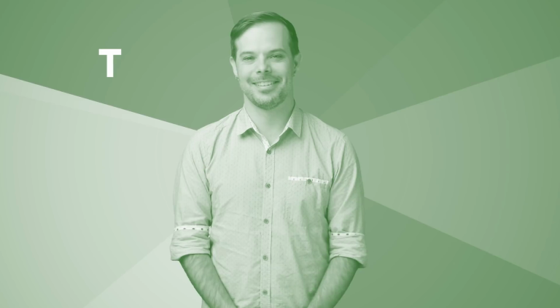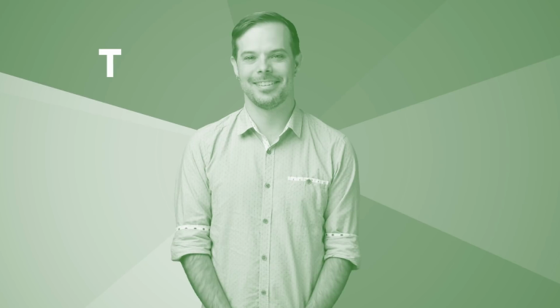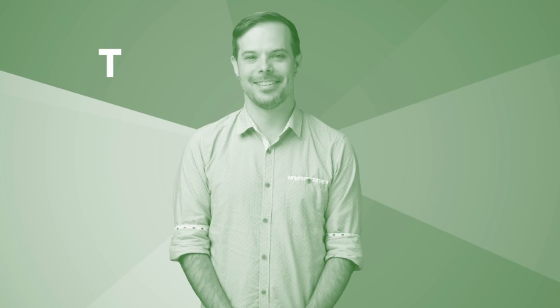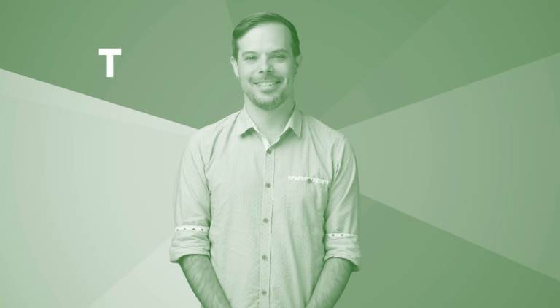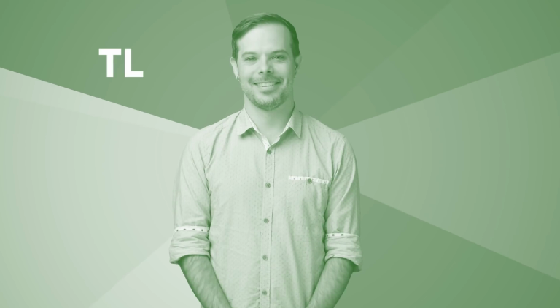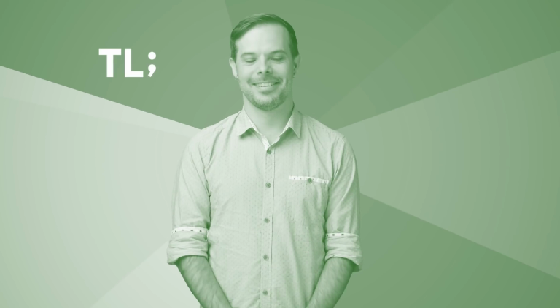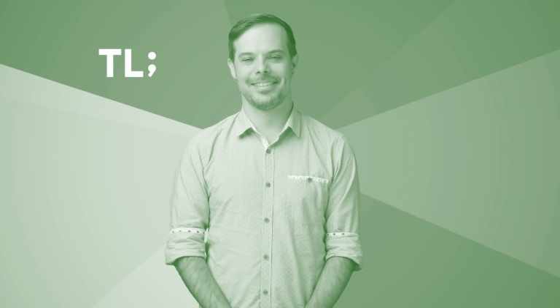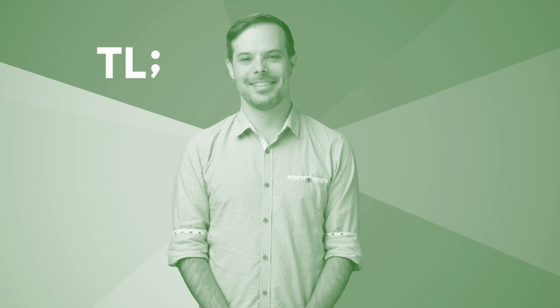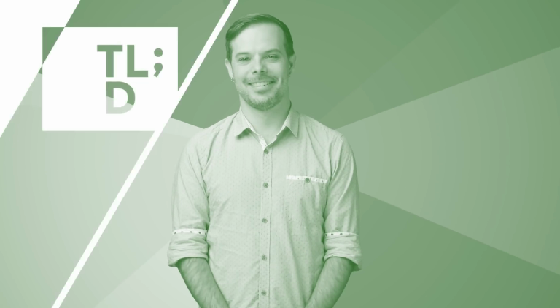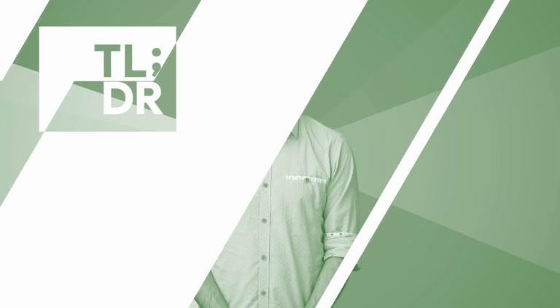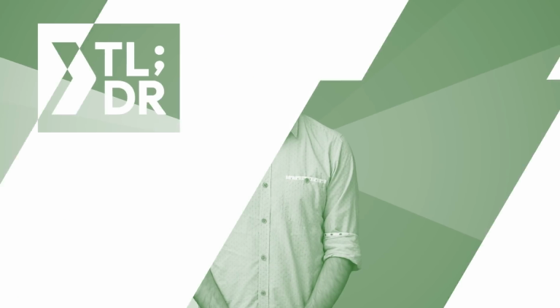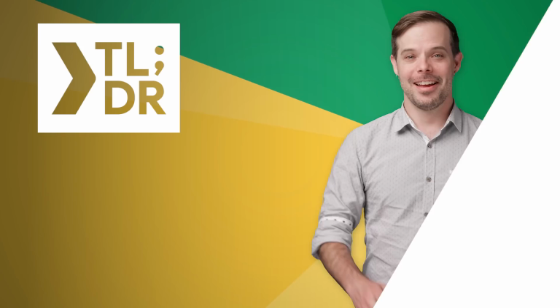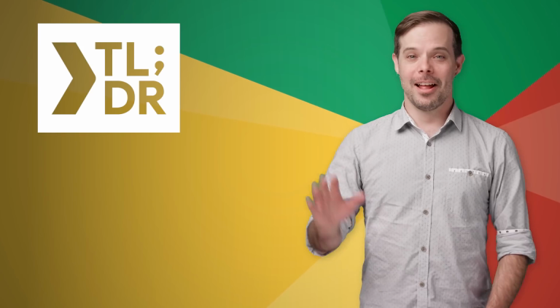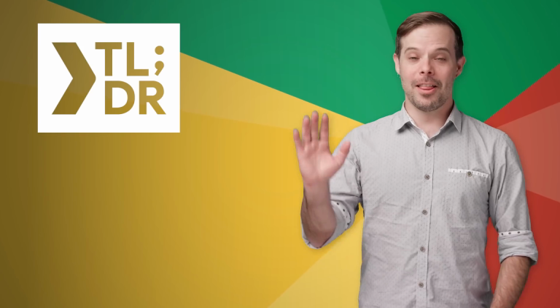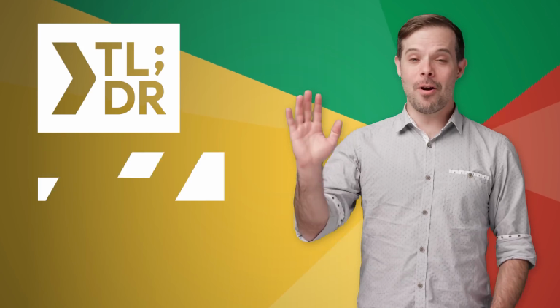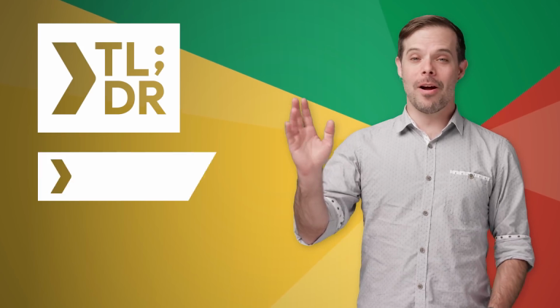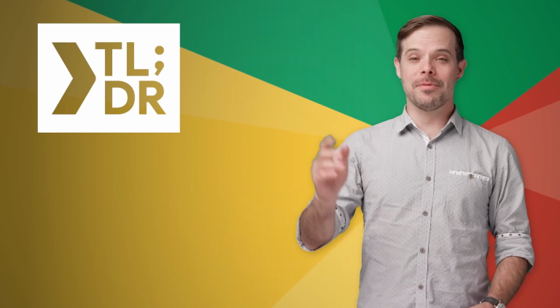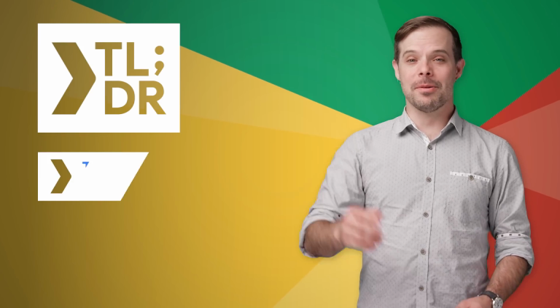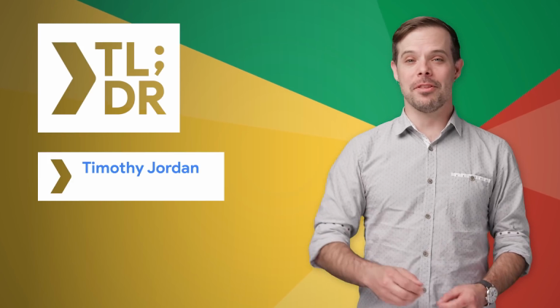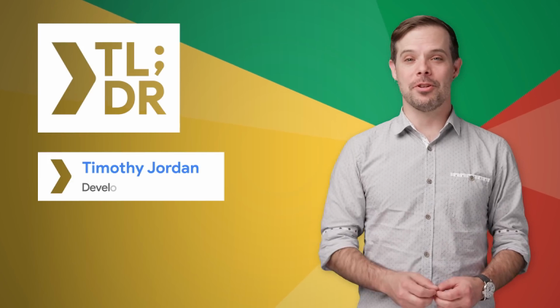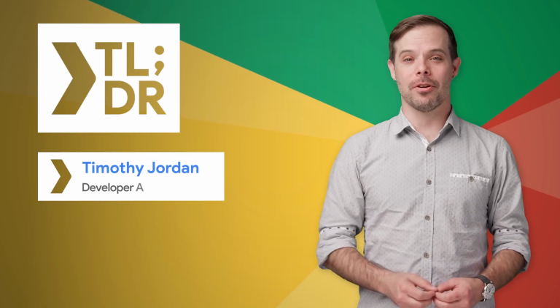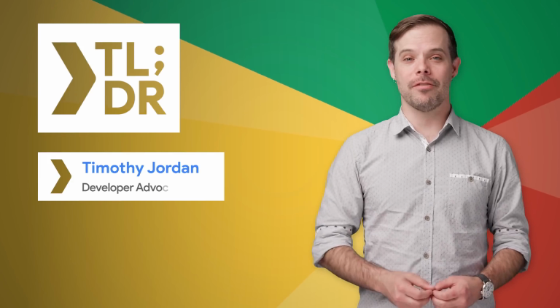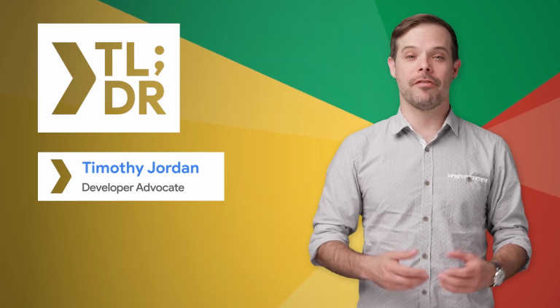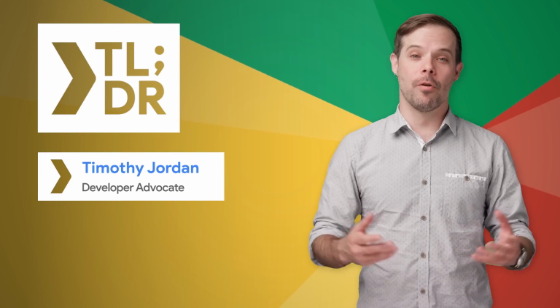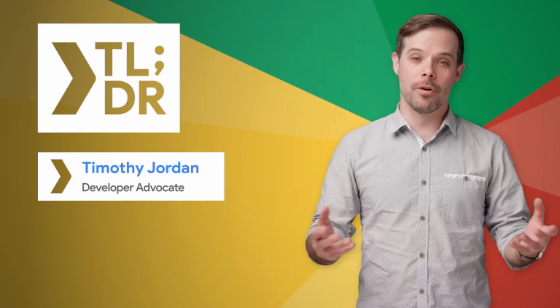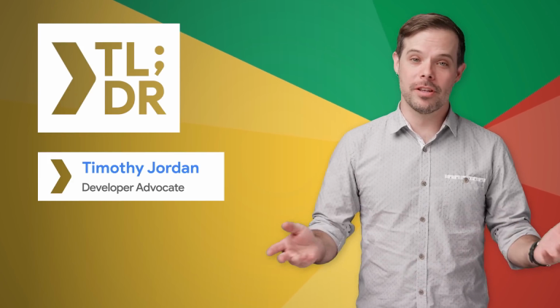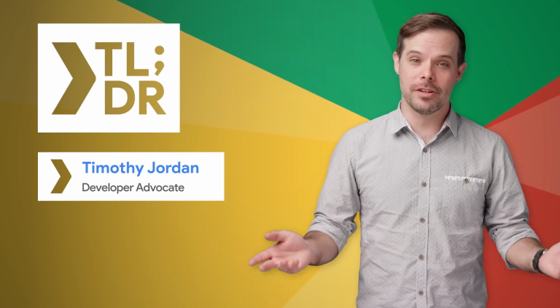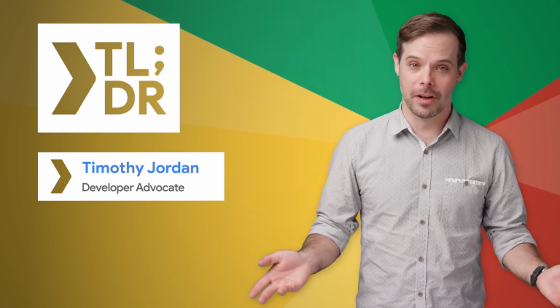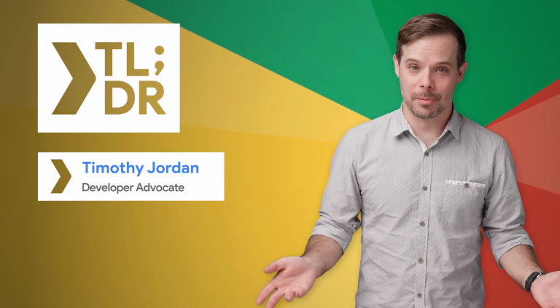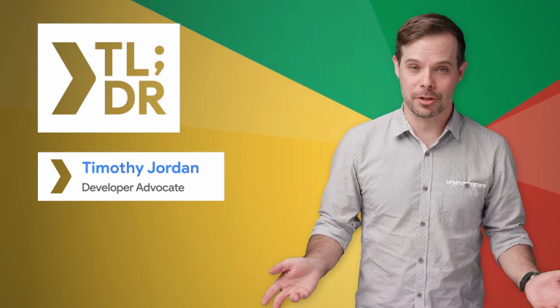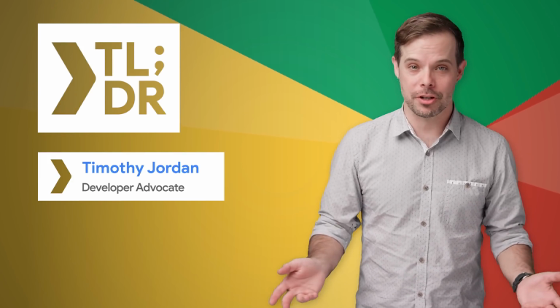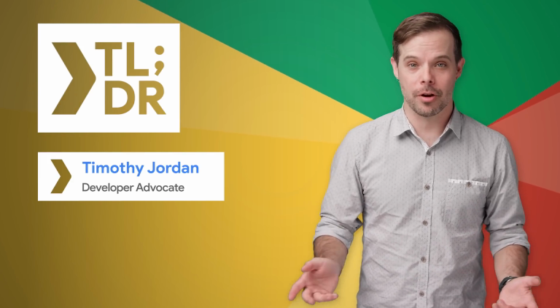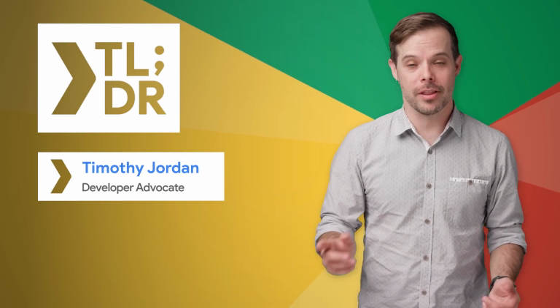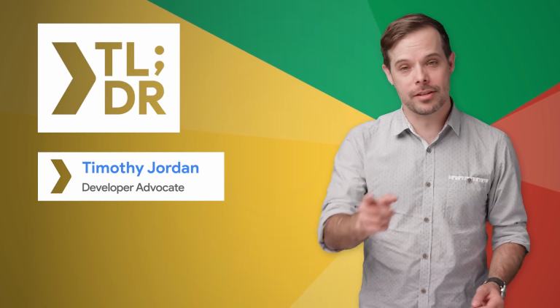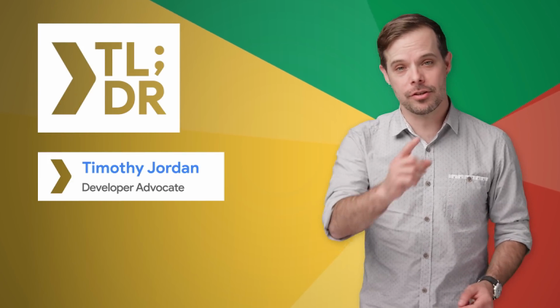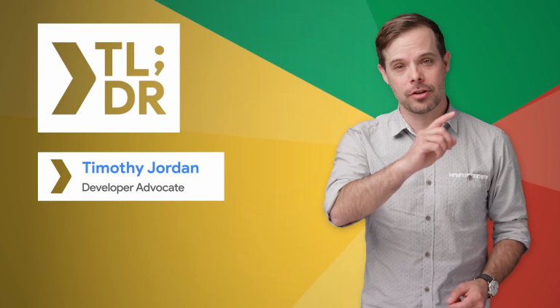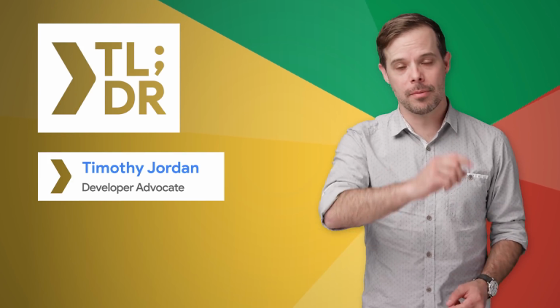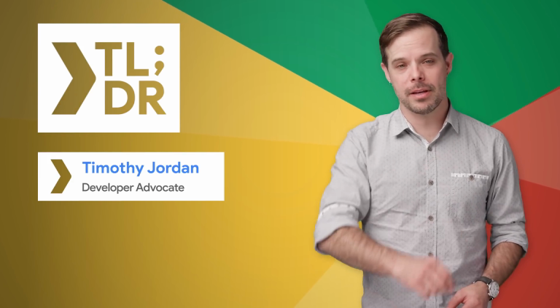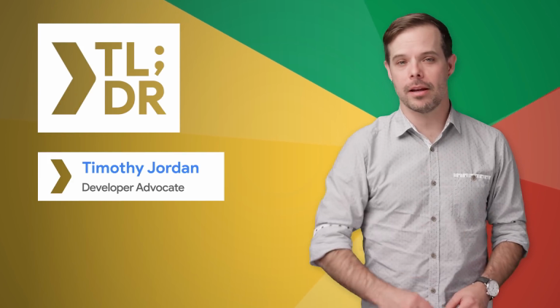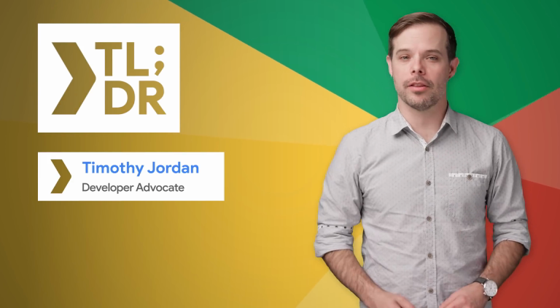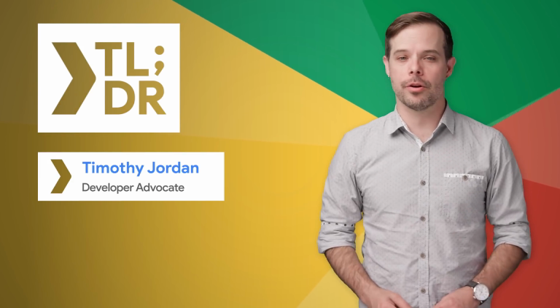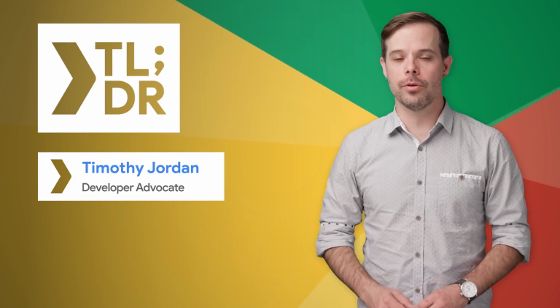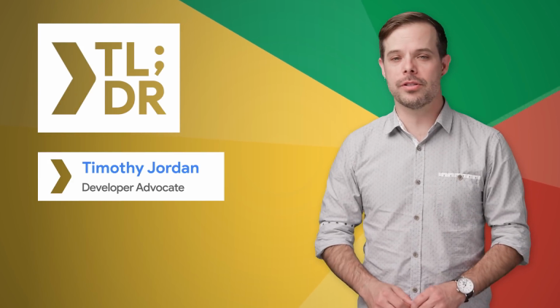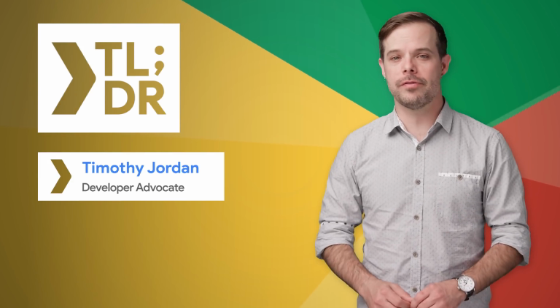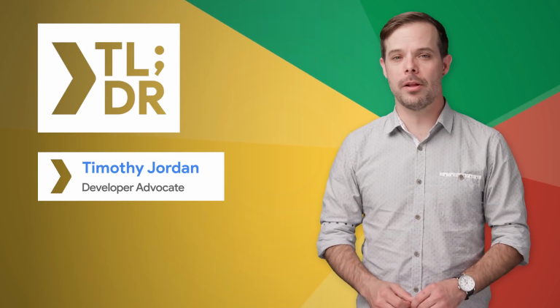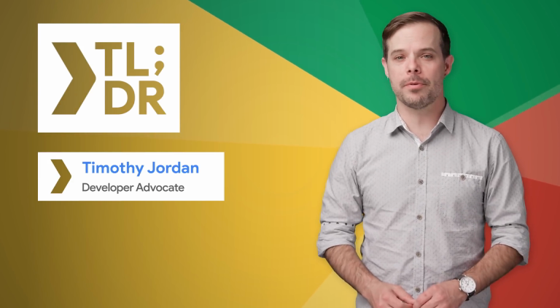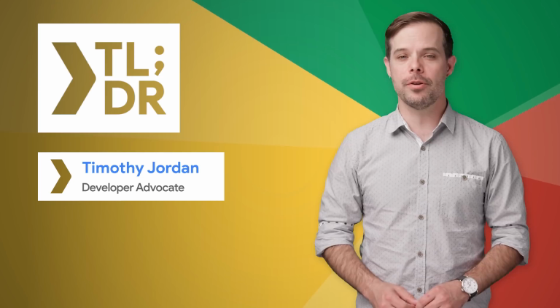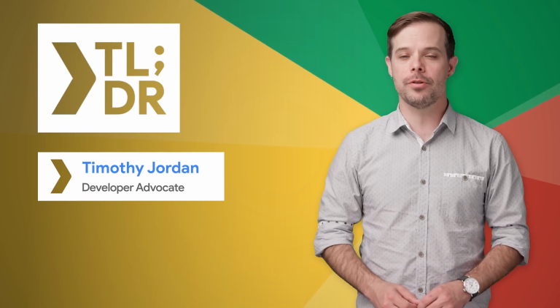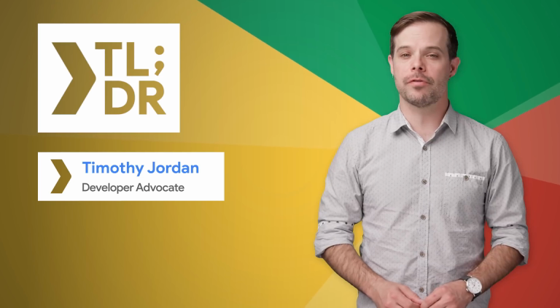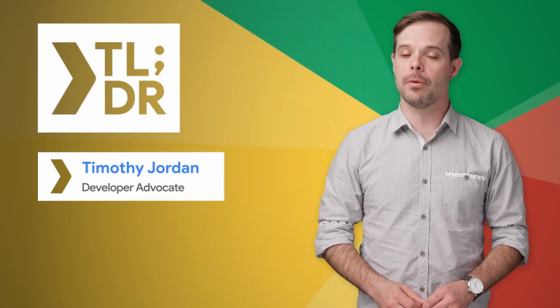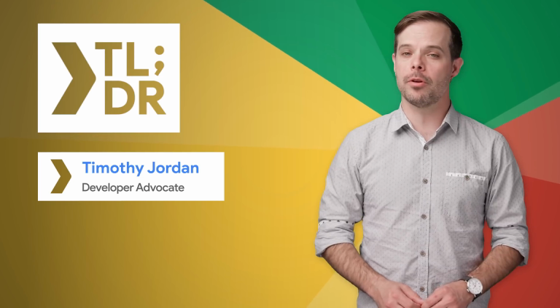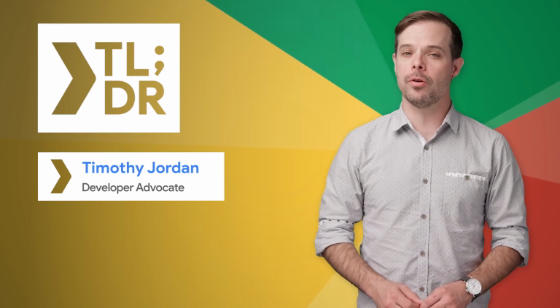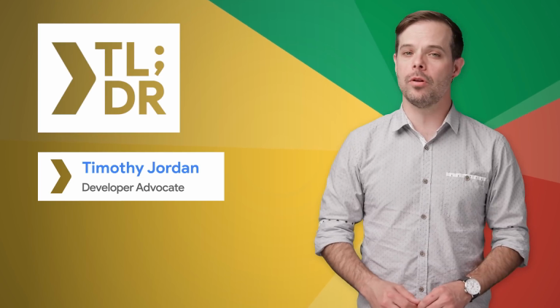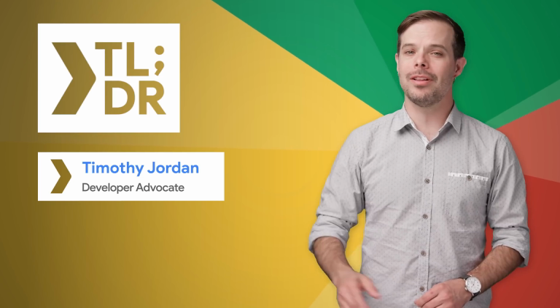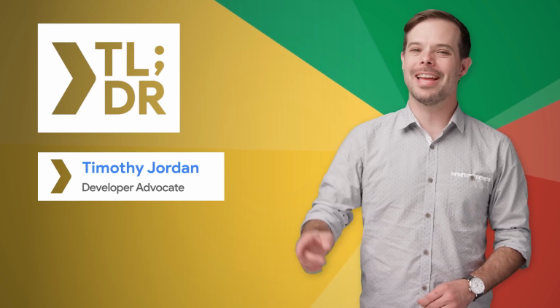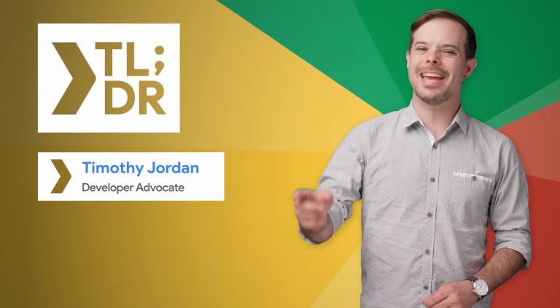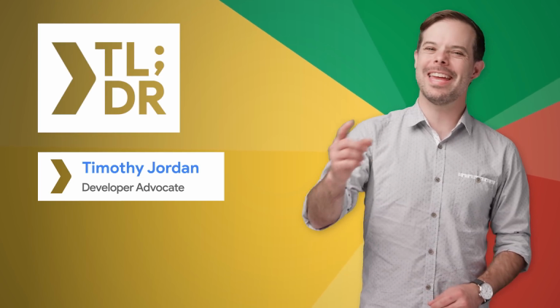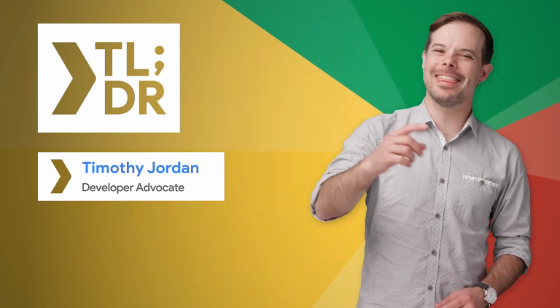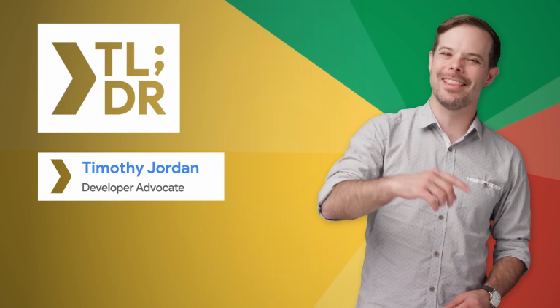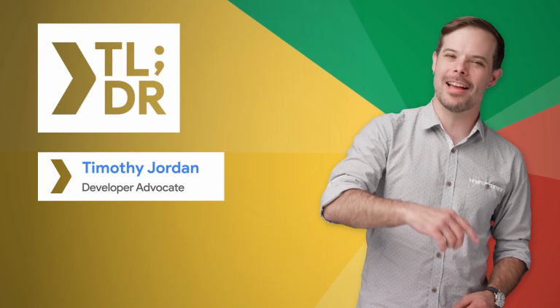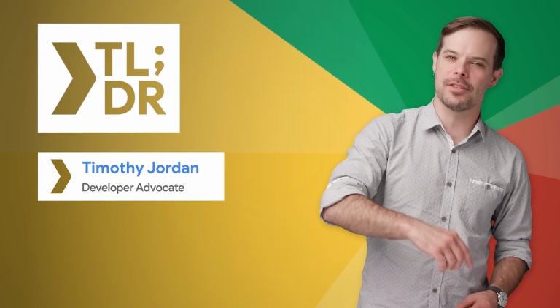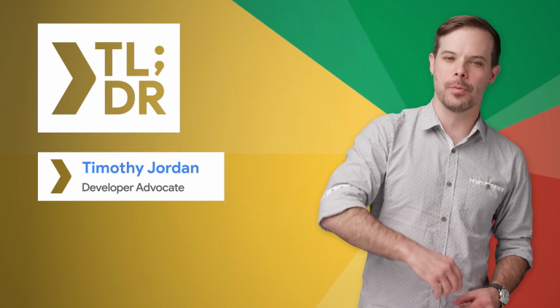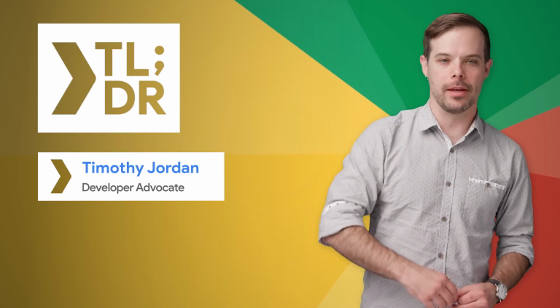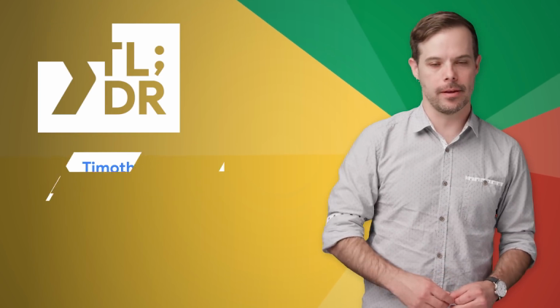Hello, I'm Timothy Jordan for The Developer Show. This is your update on the coolest developer news from Google in the last week.